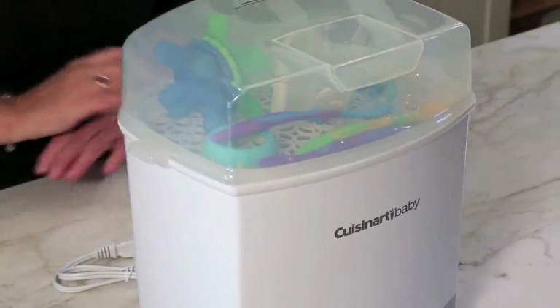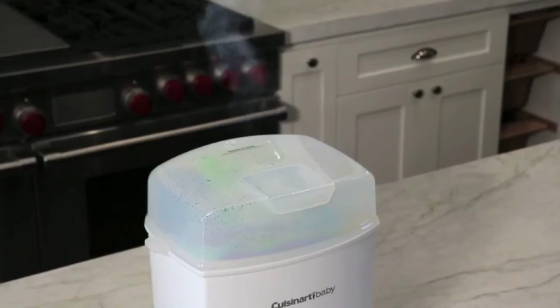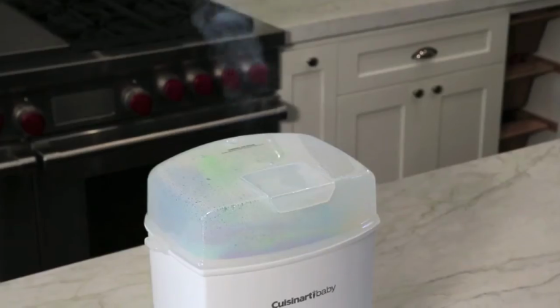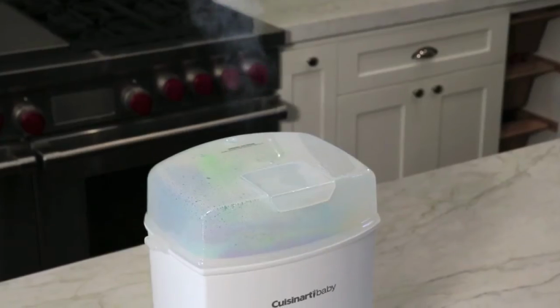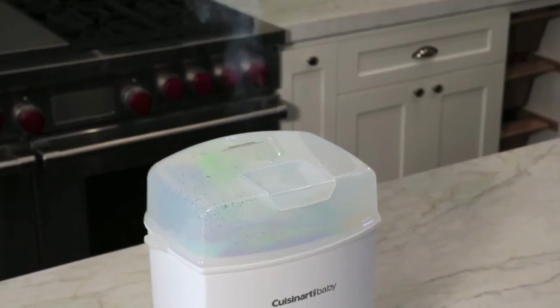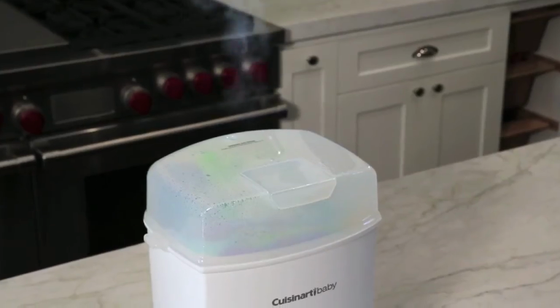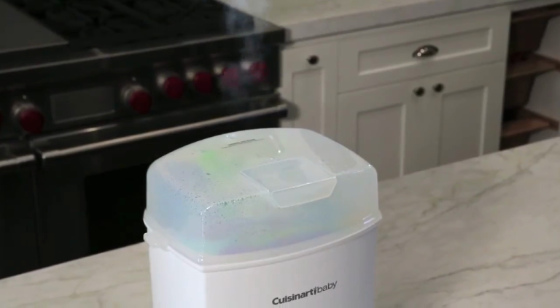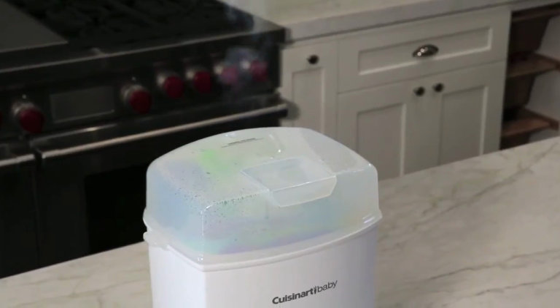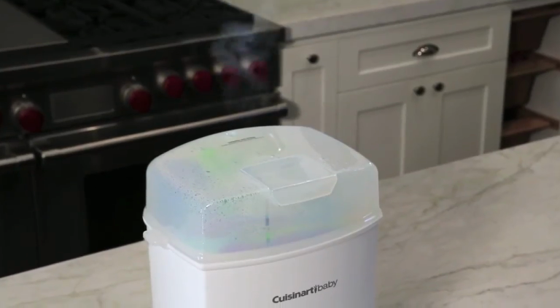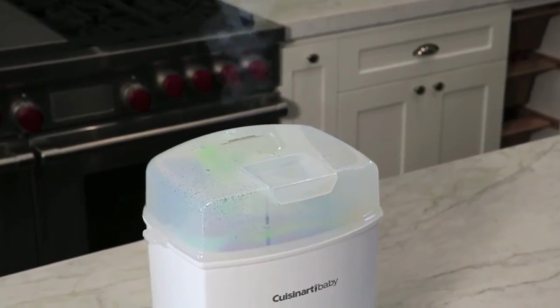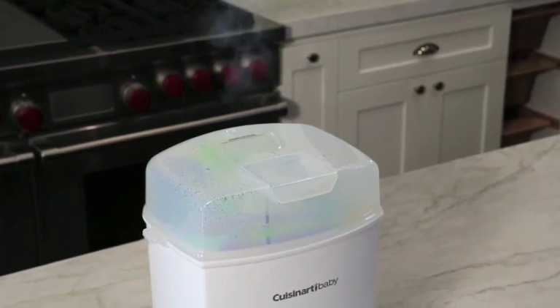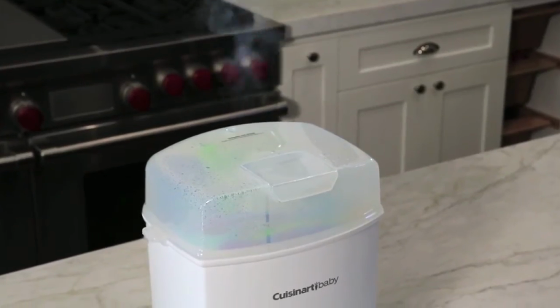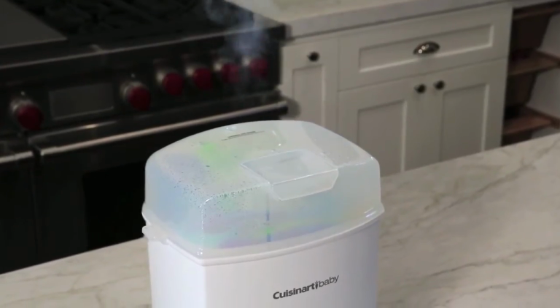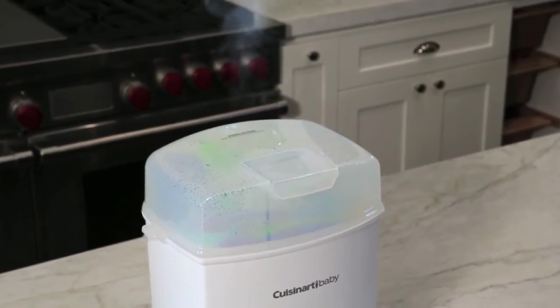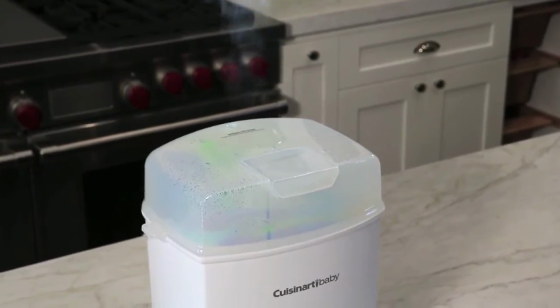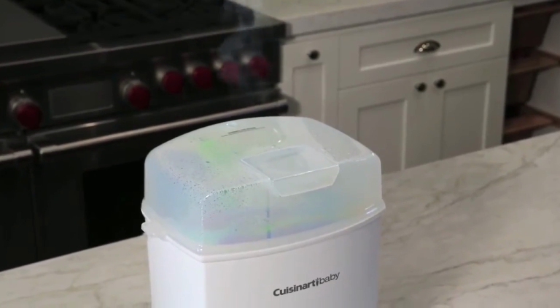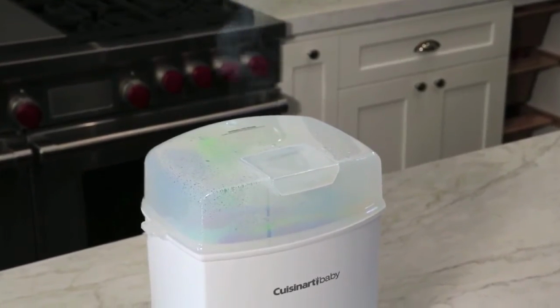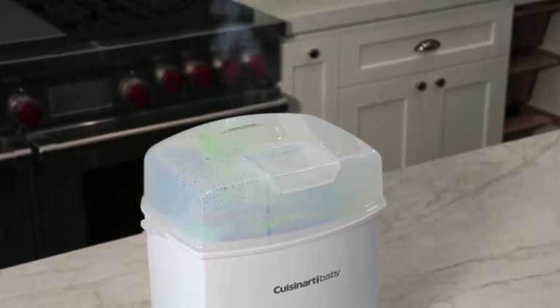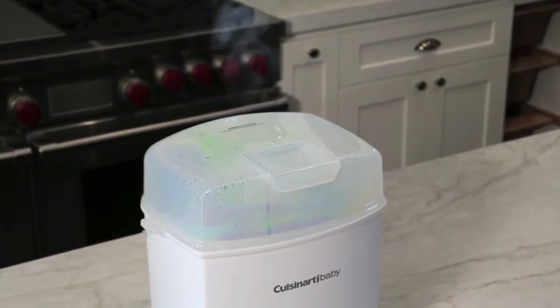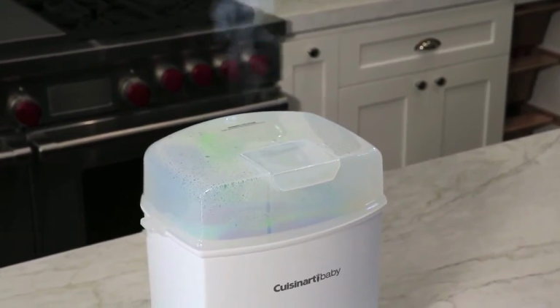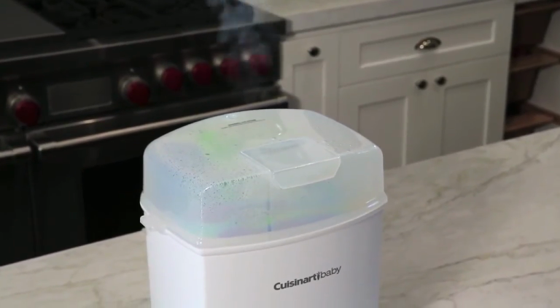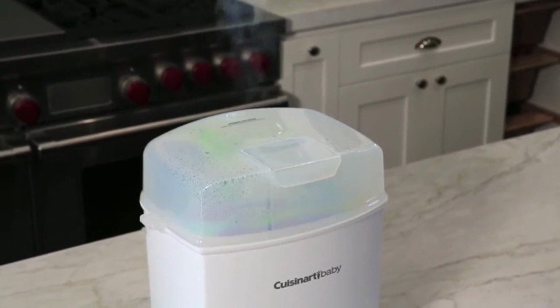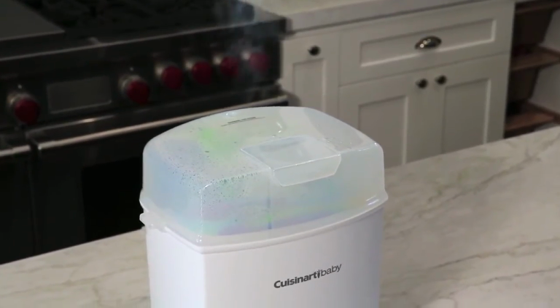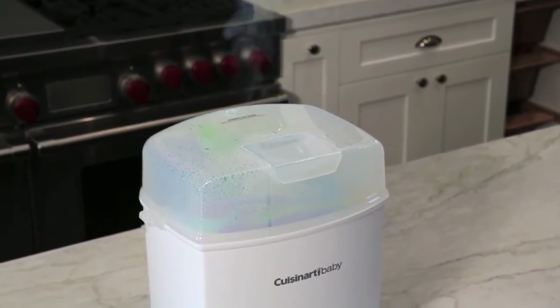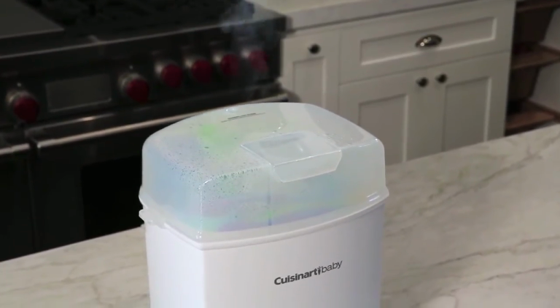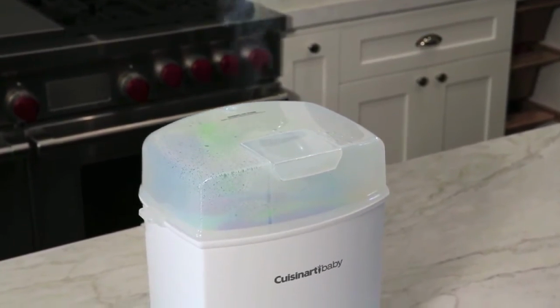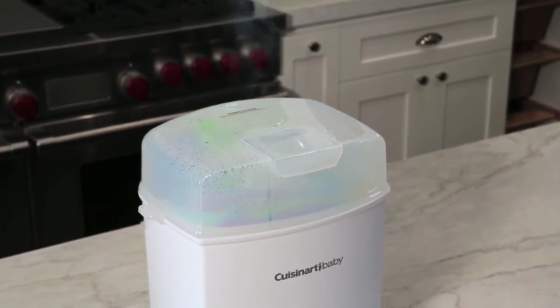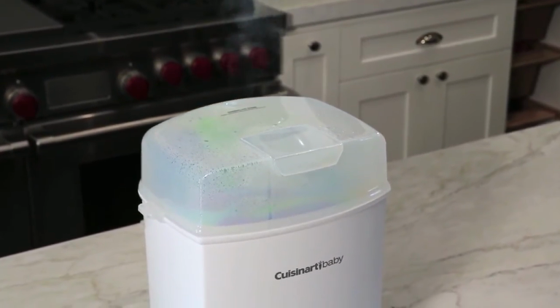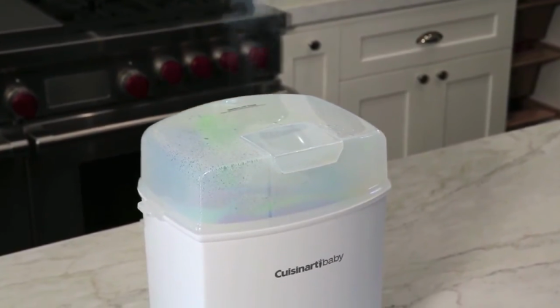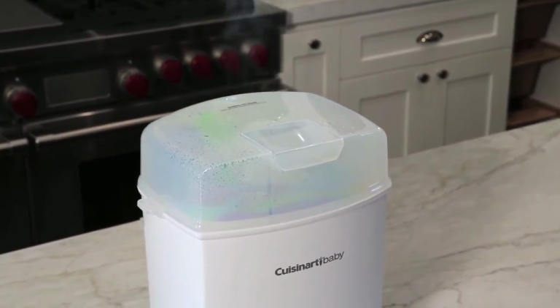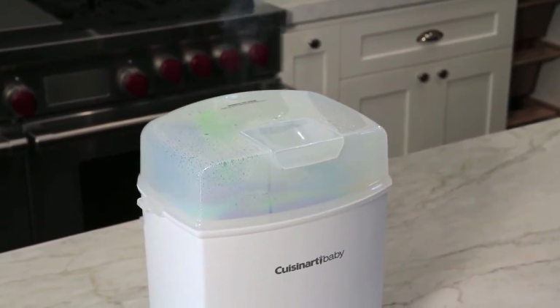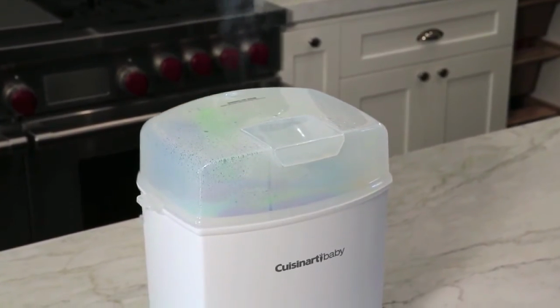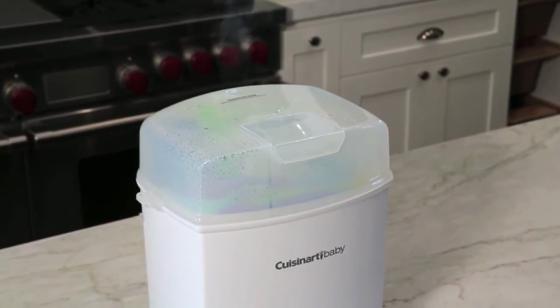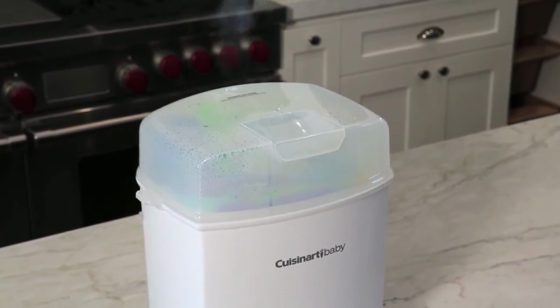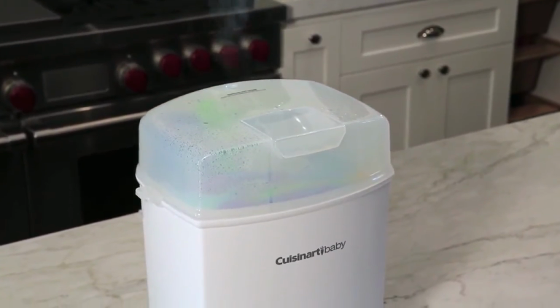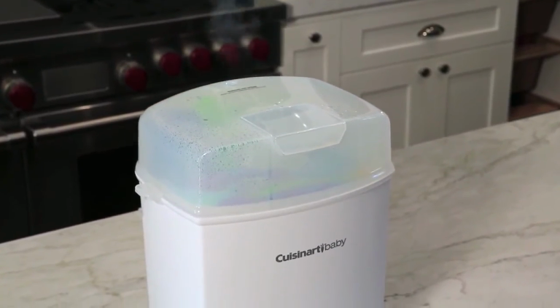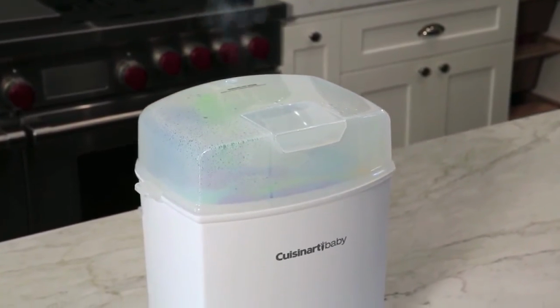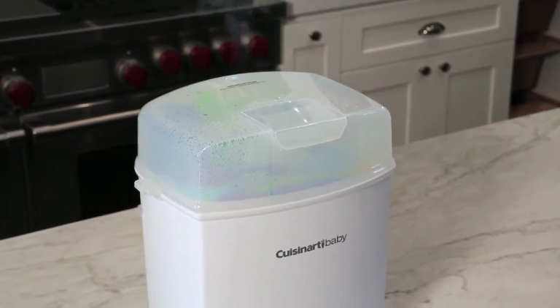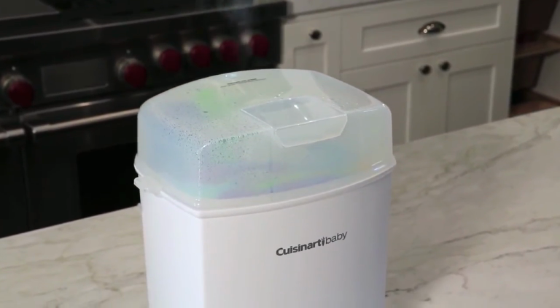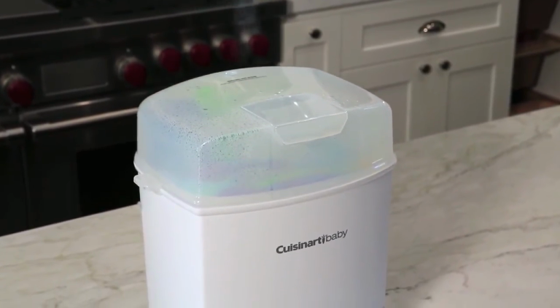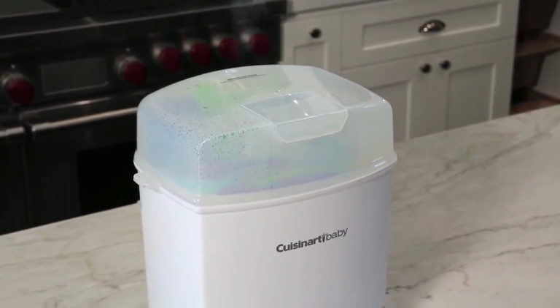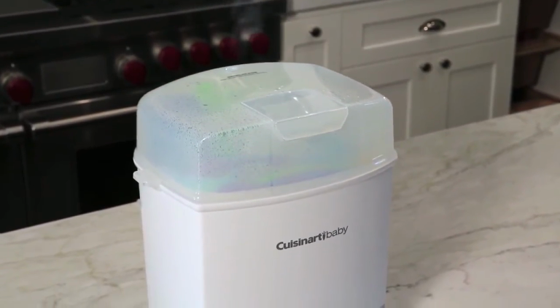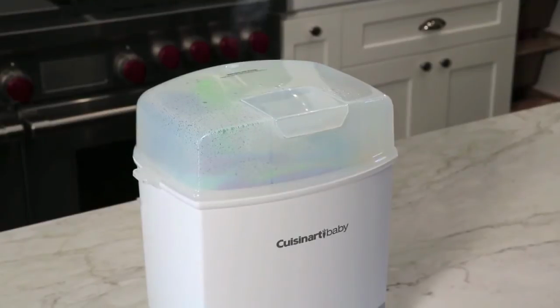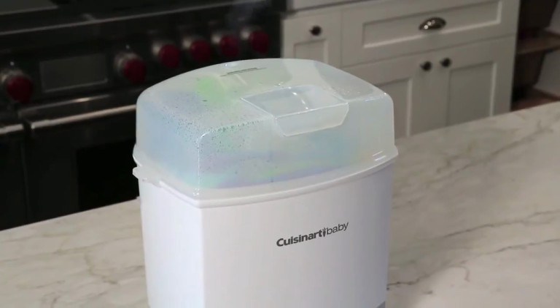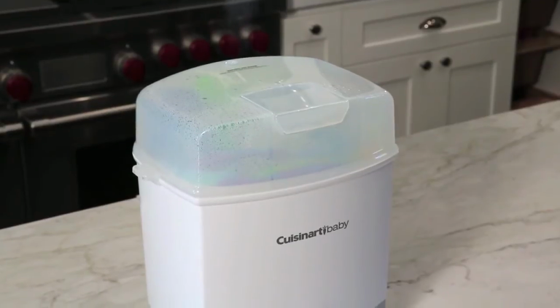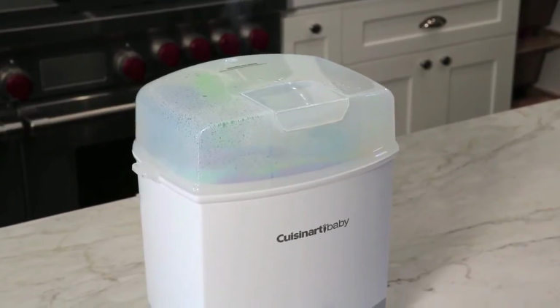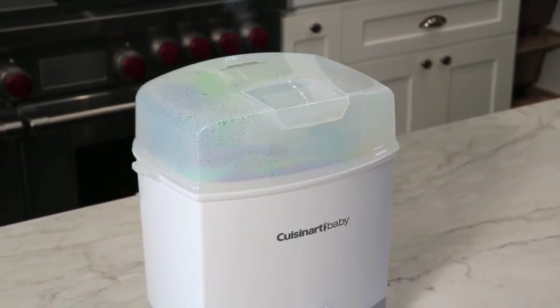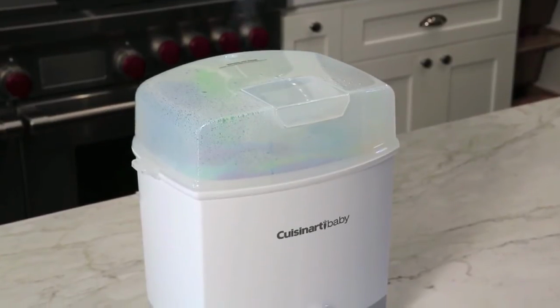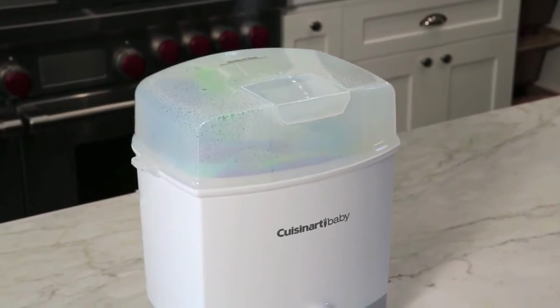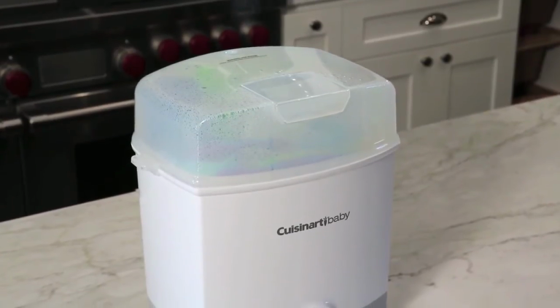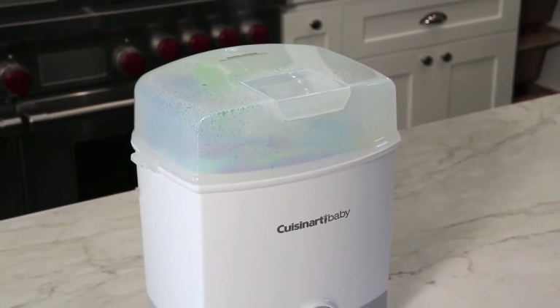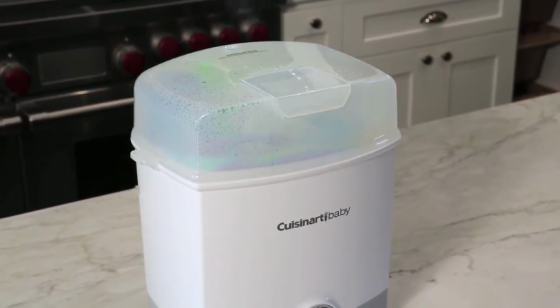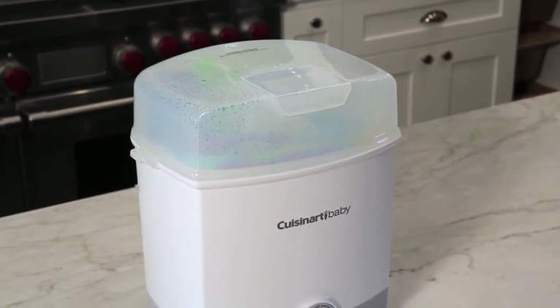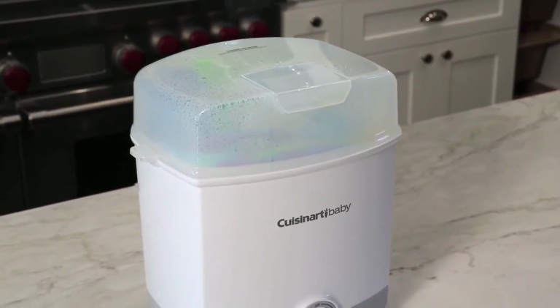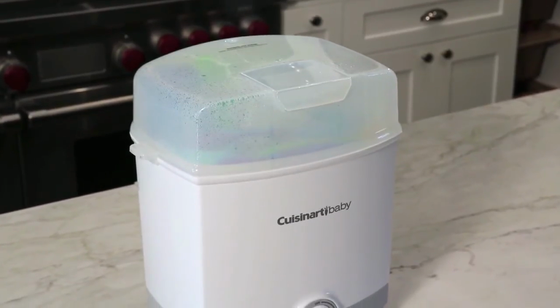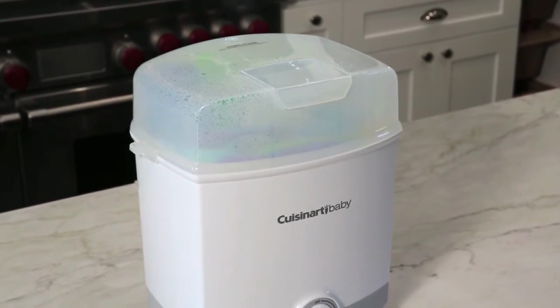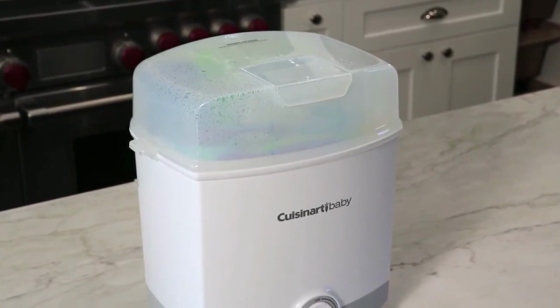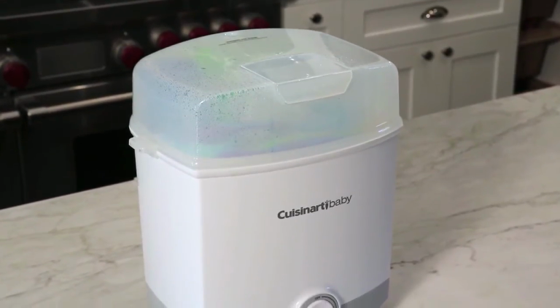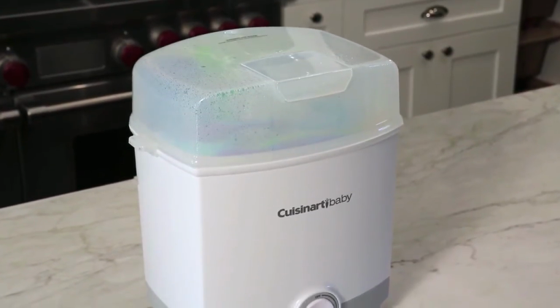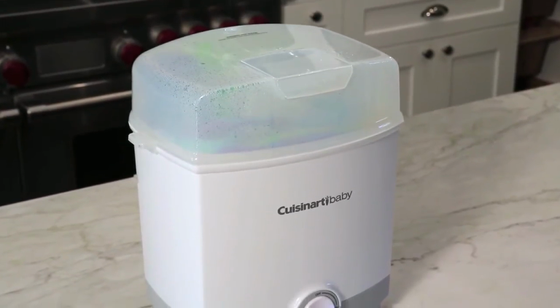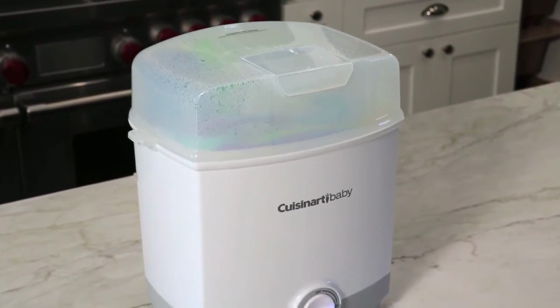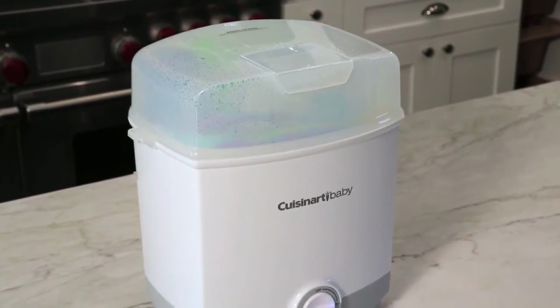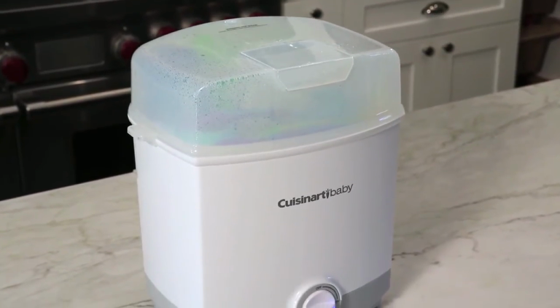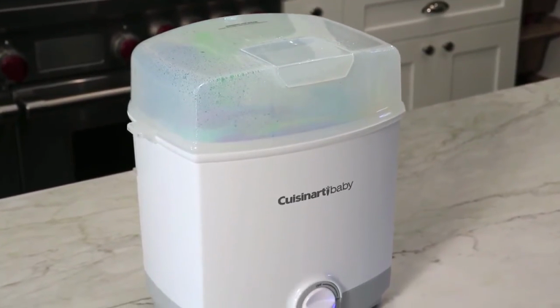Using natural steam, it's never been easier to sterilize bottles, pacifiers, breastfeeding items, and even toys.